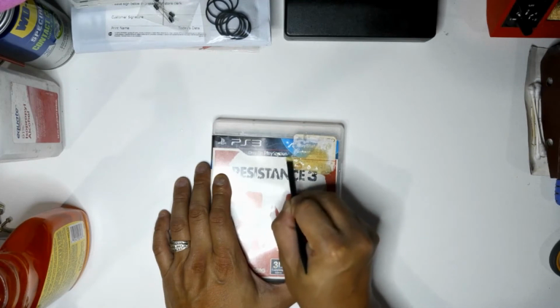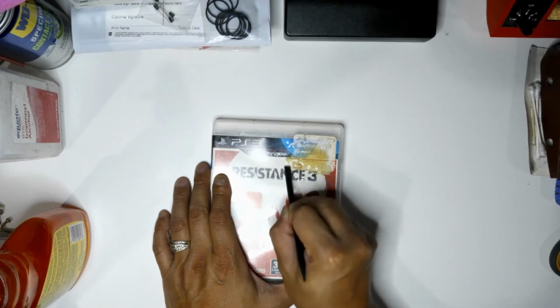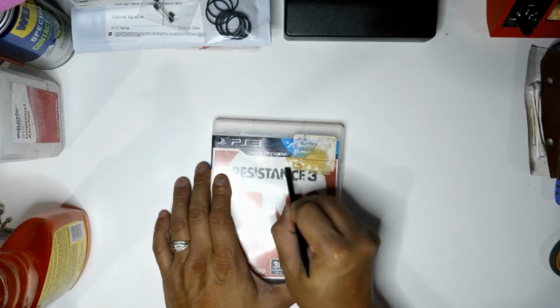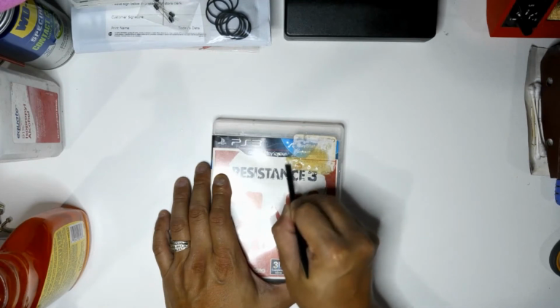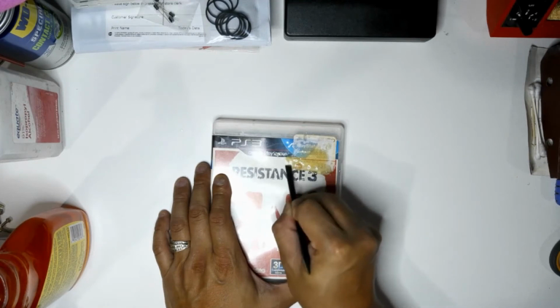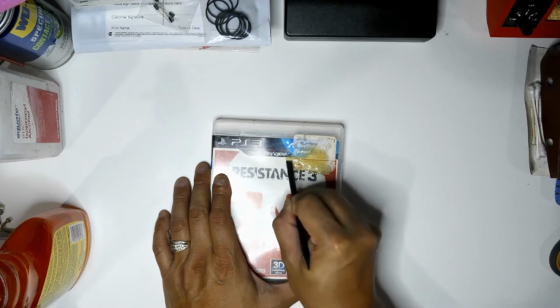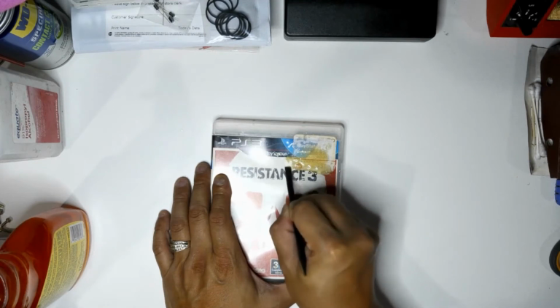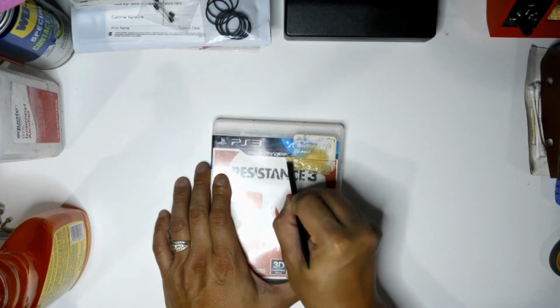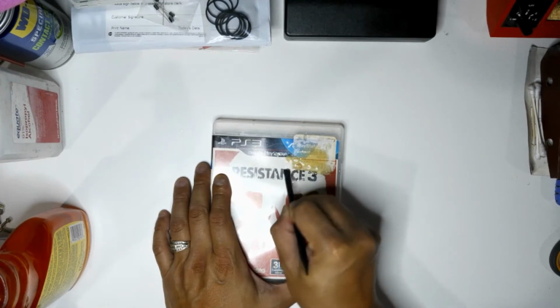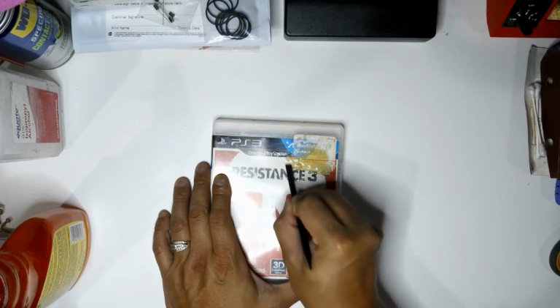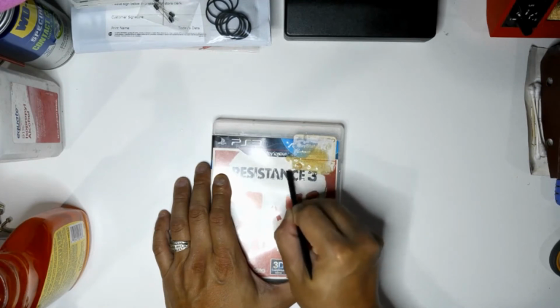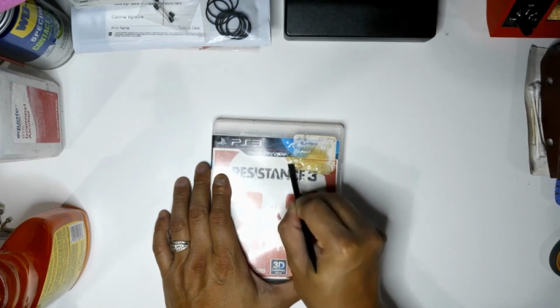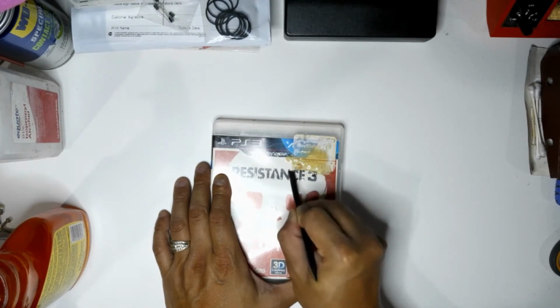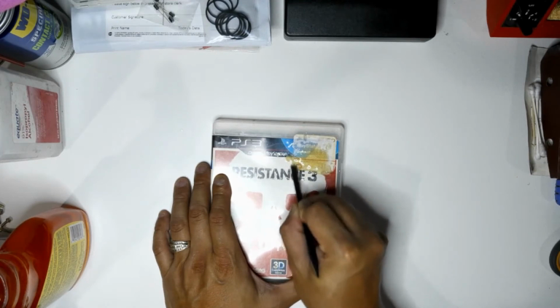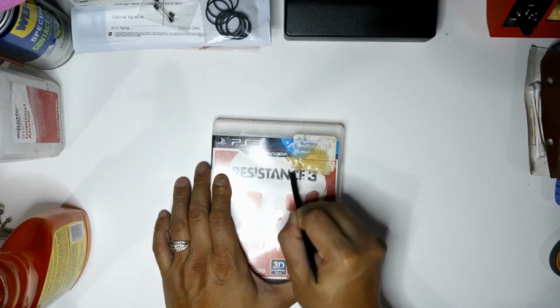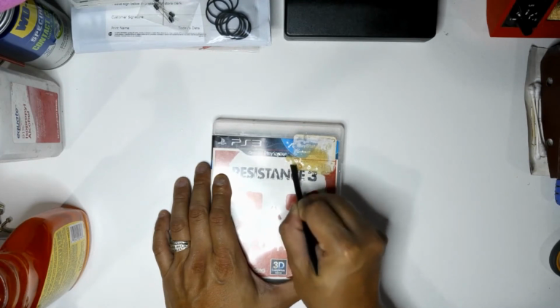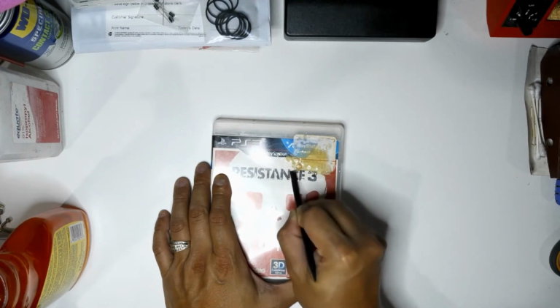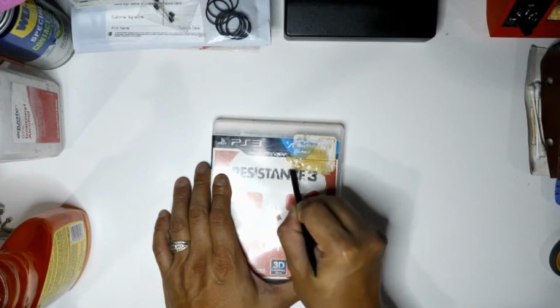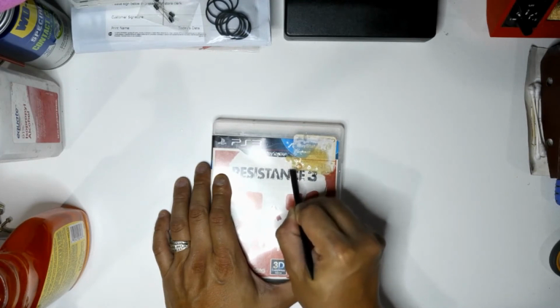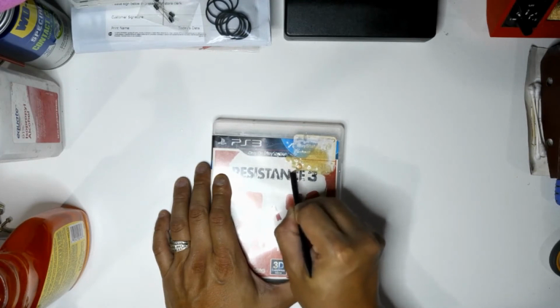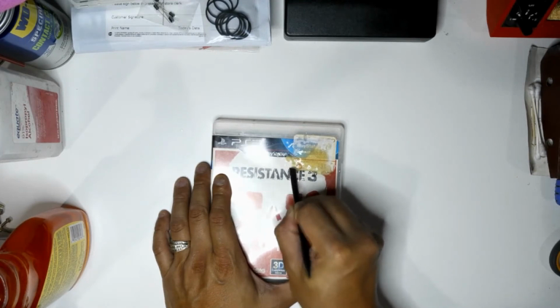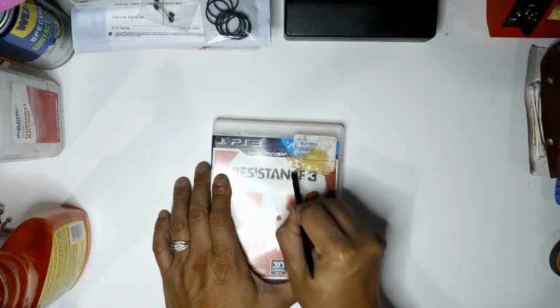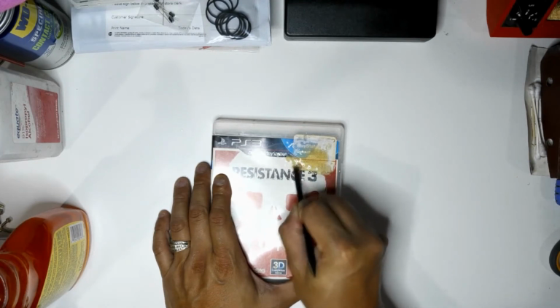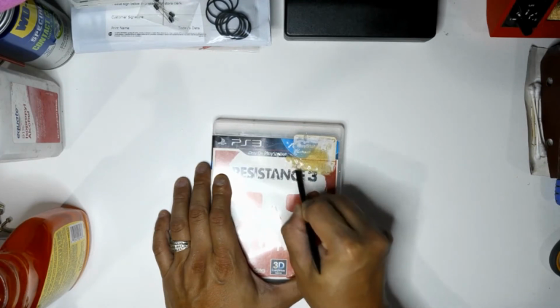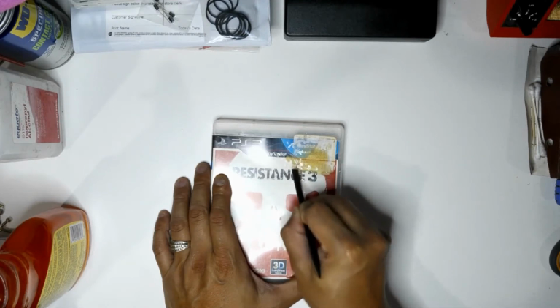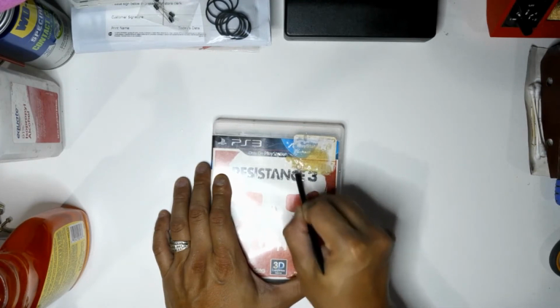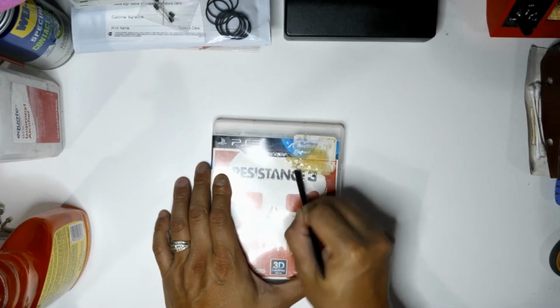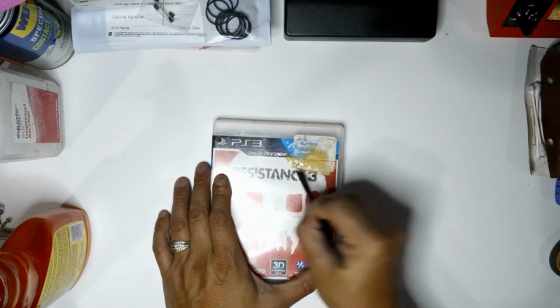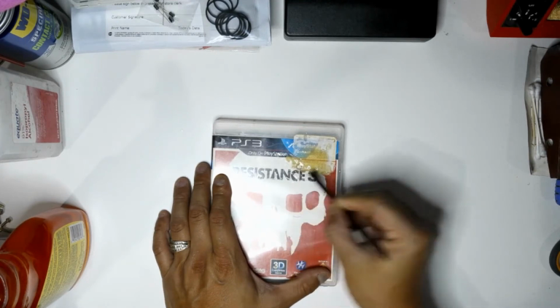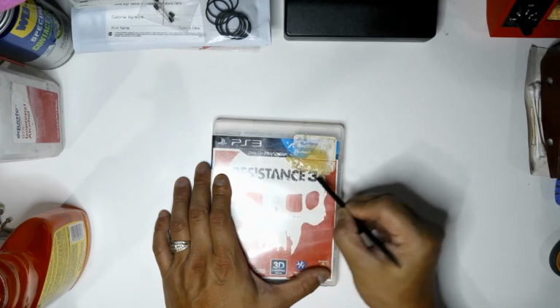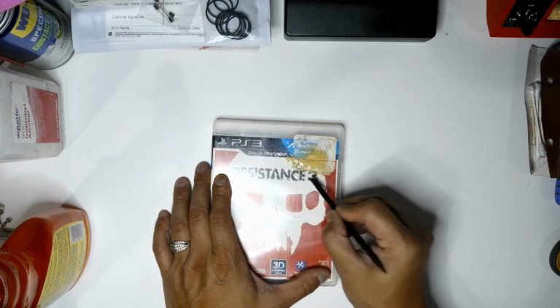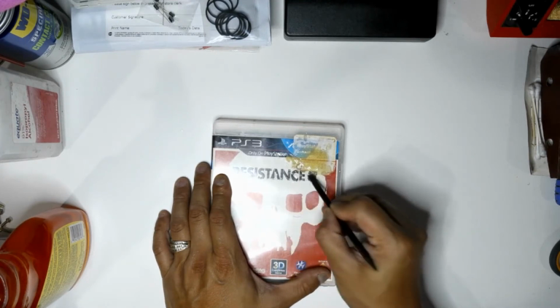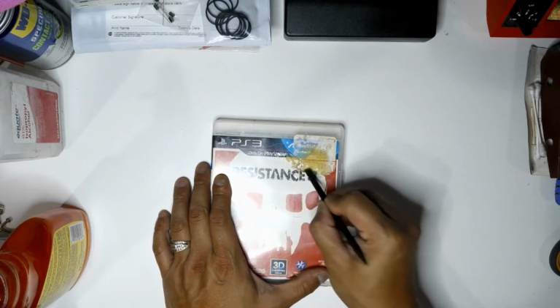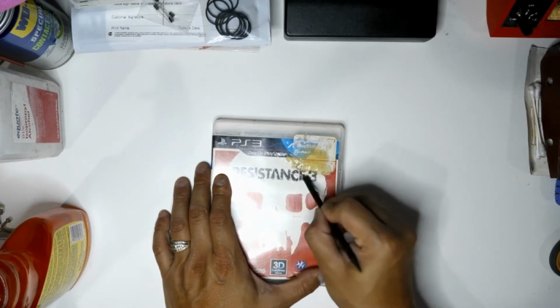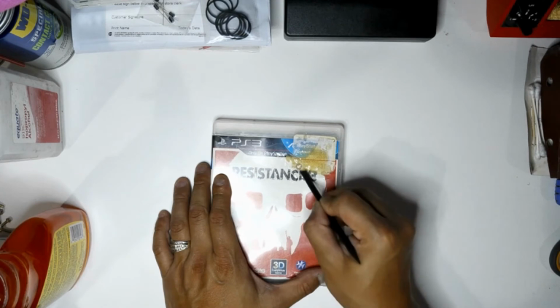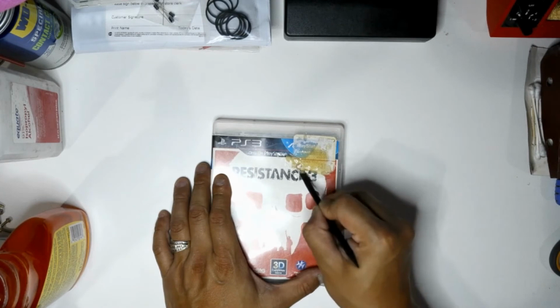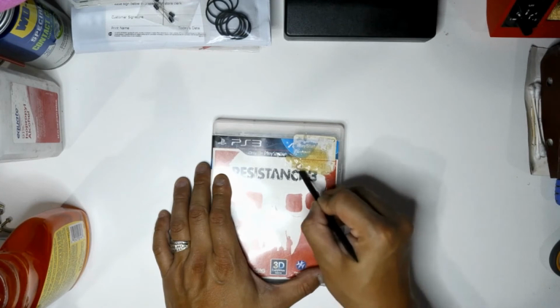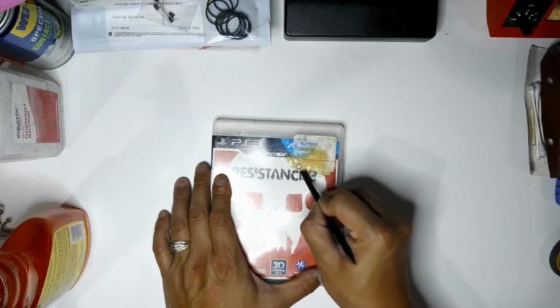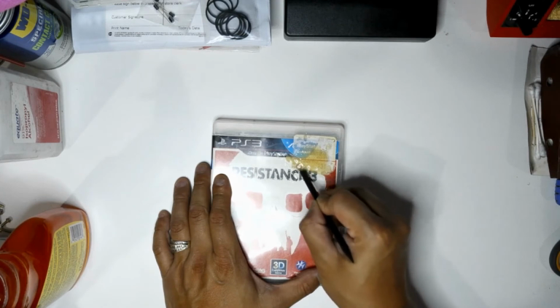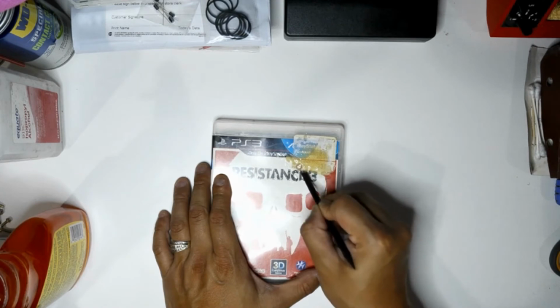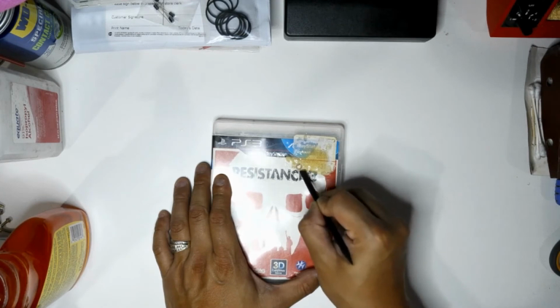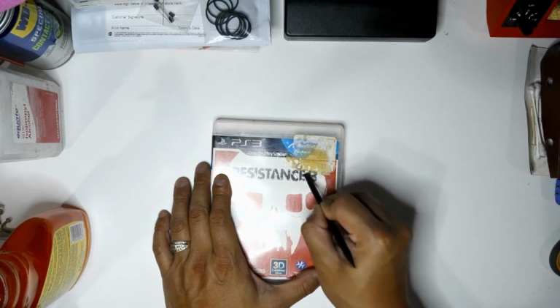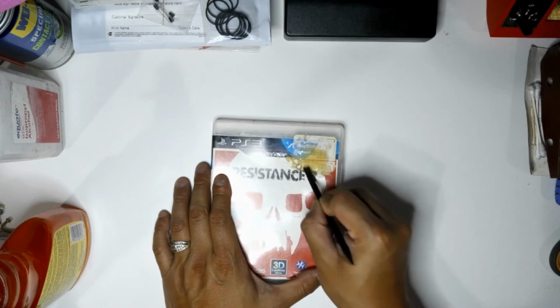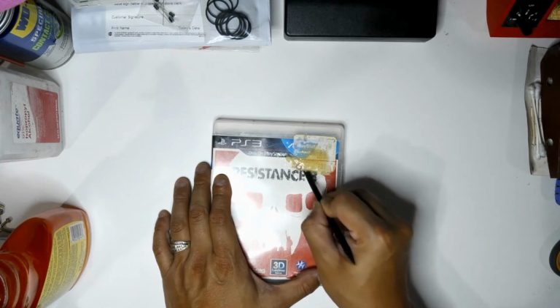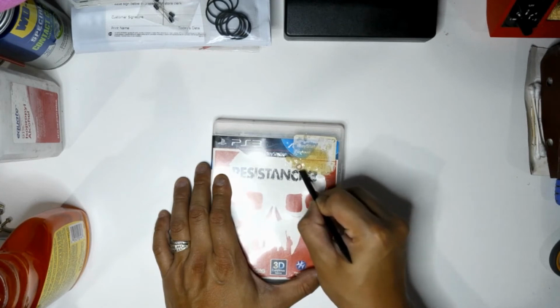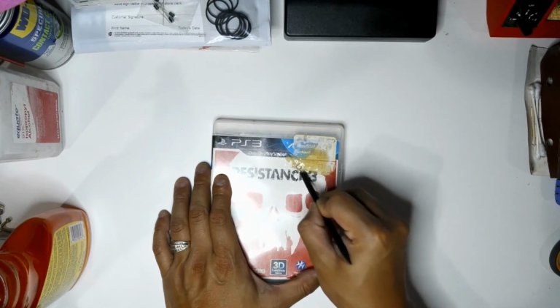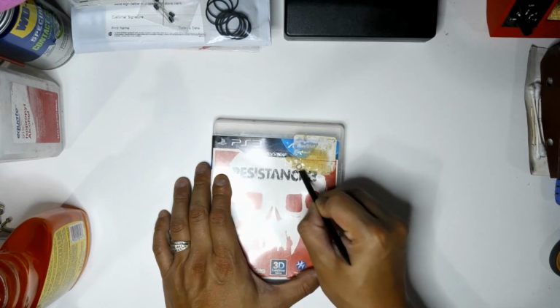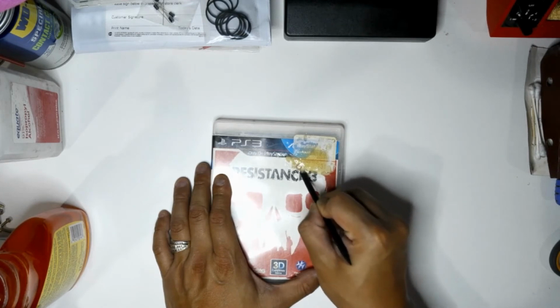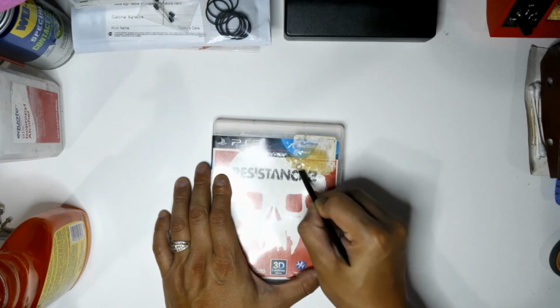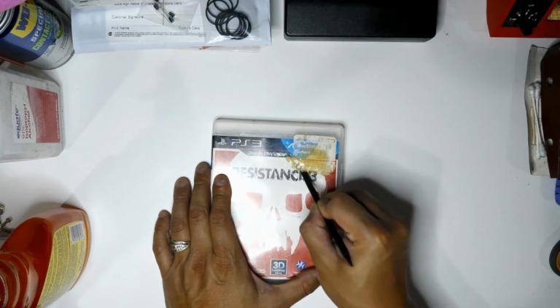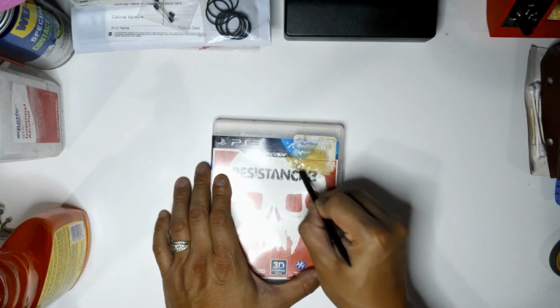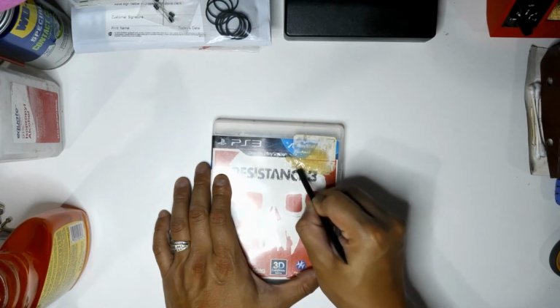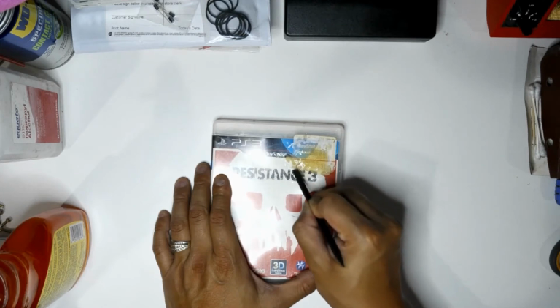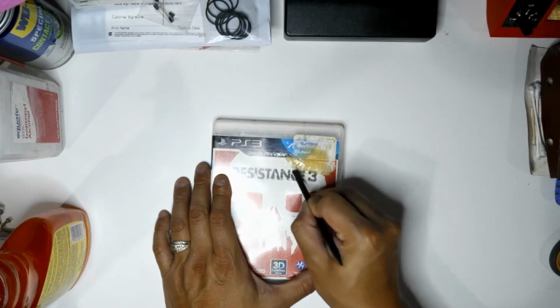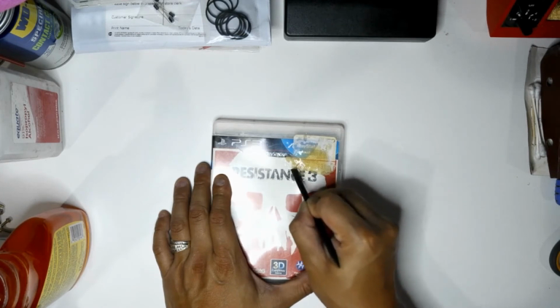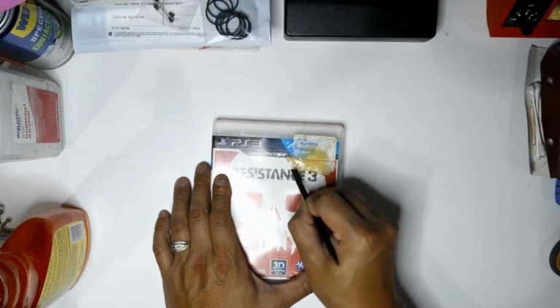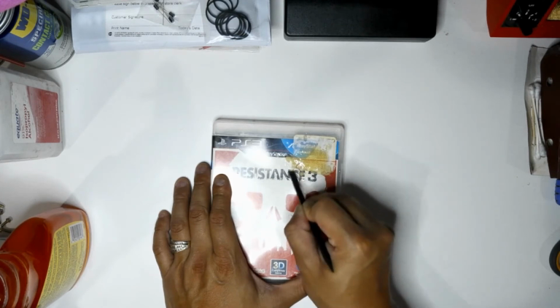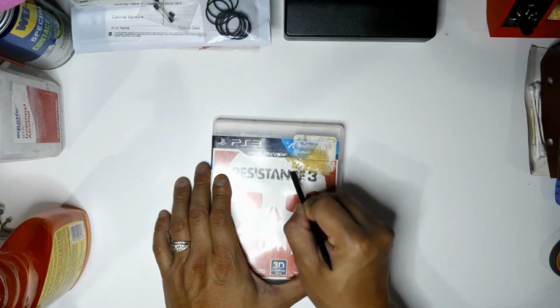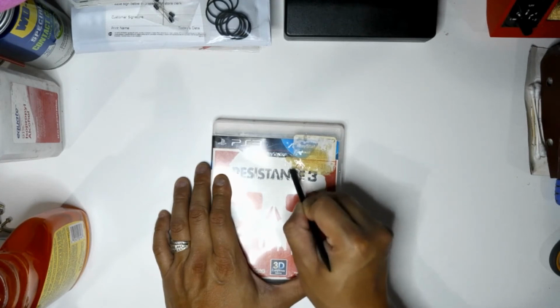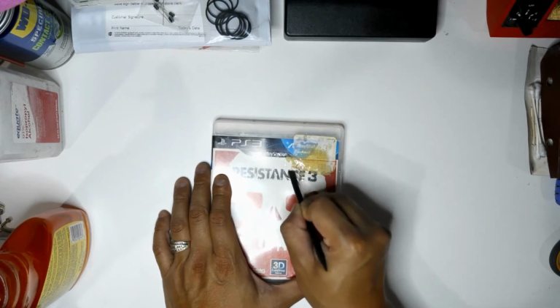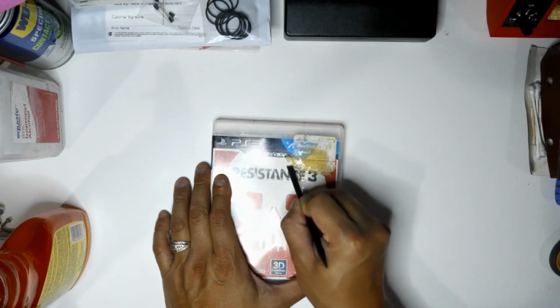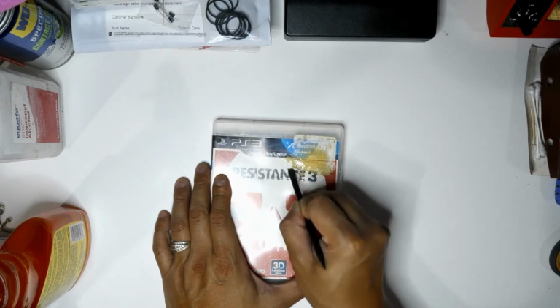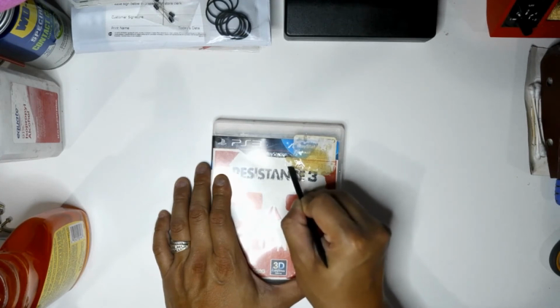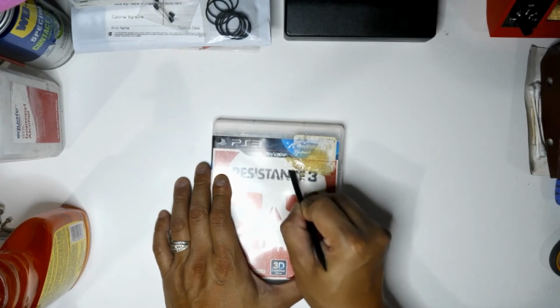In this video I have an example of a PS3 game — Resistance — that had a whole bunch of pre-owned stickers or price stickers from GameStop.